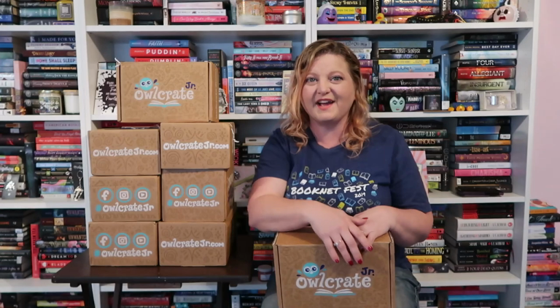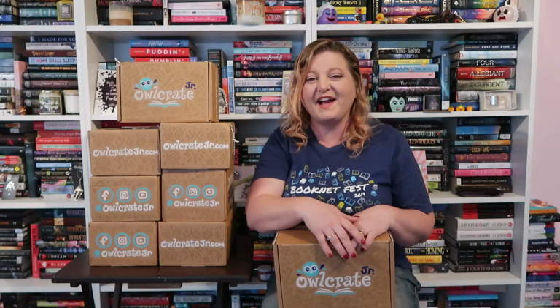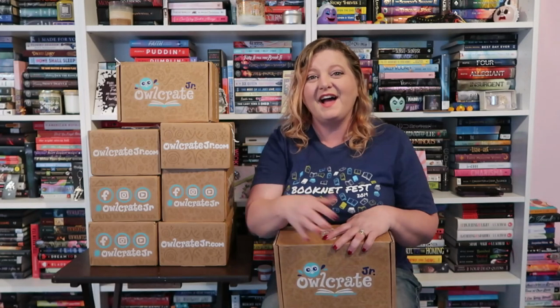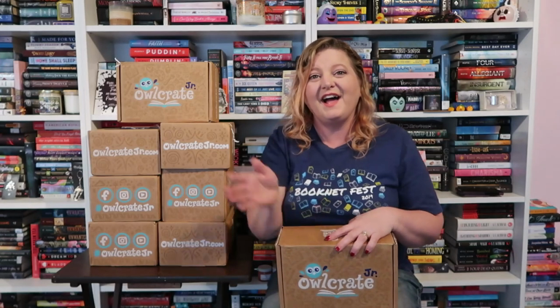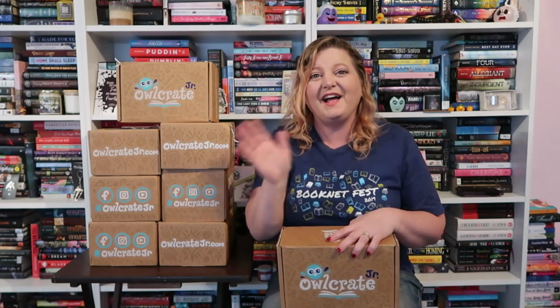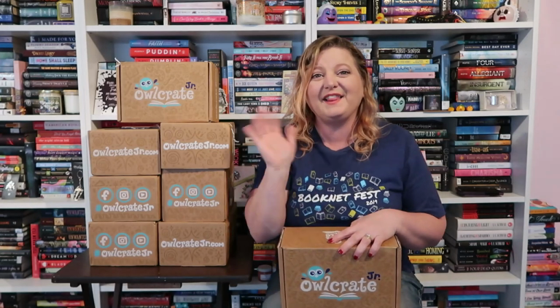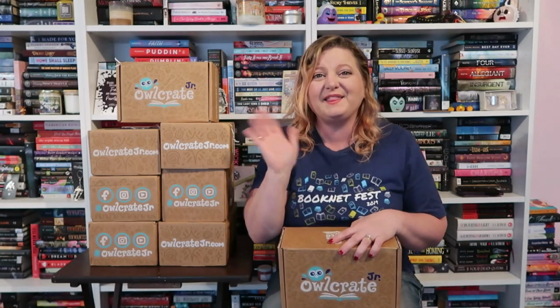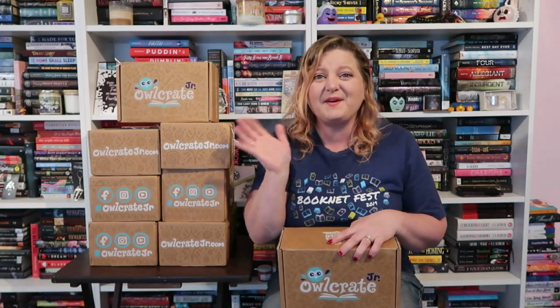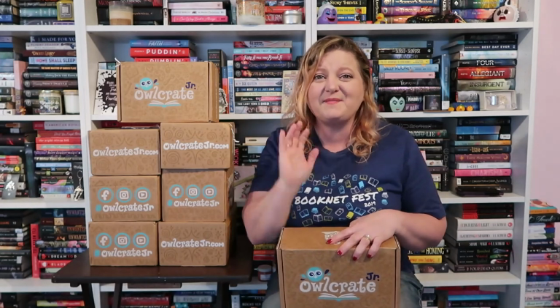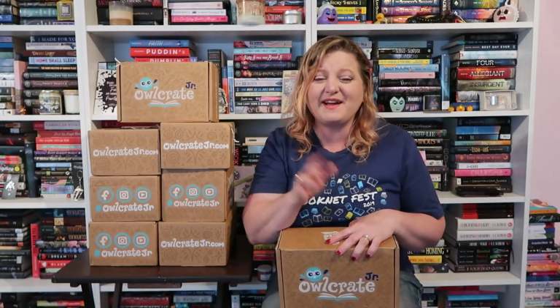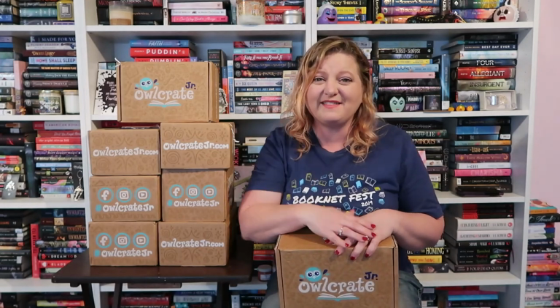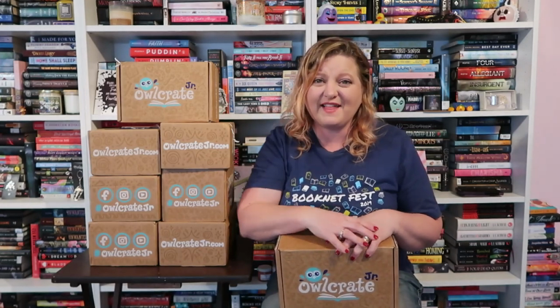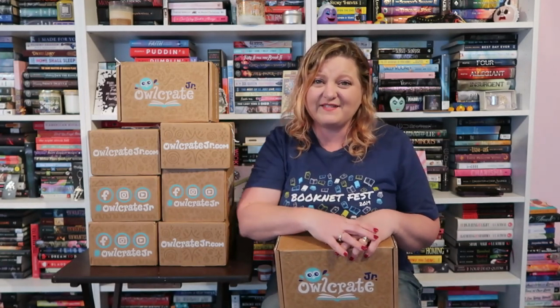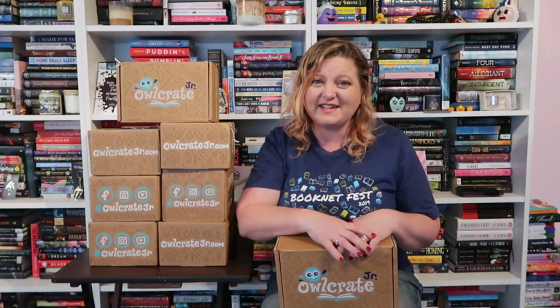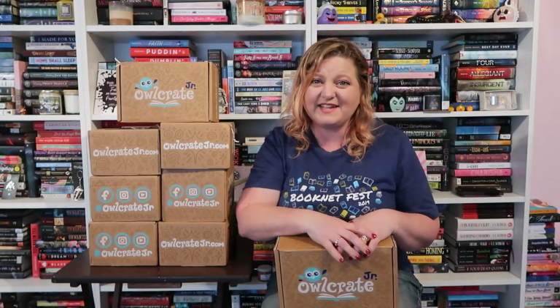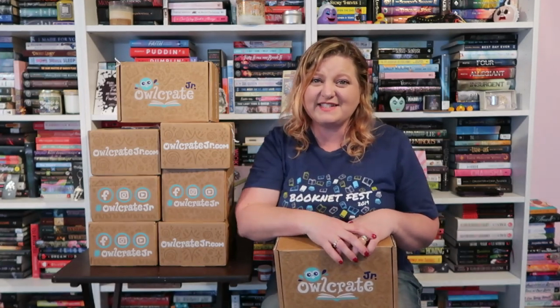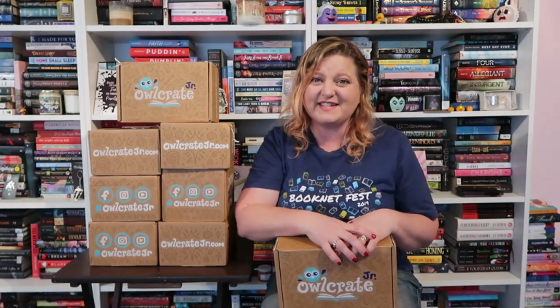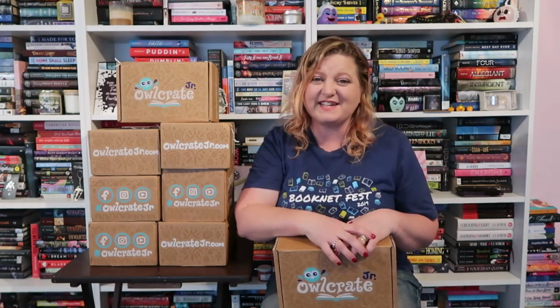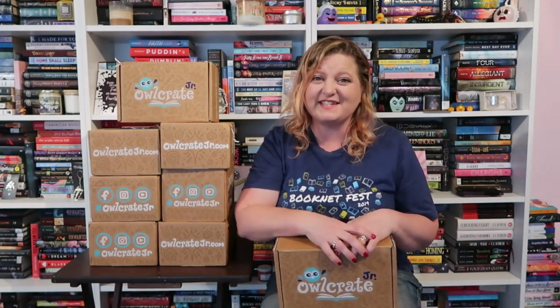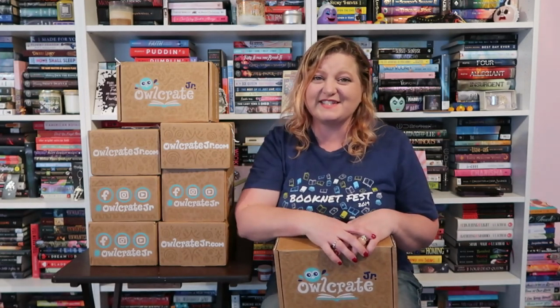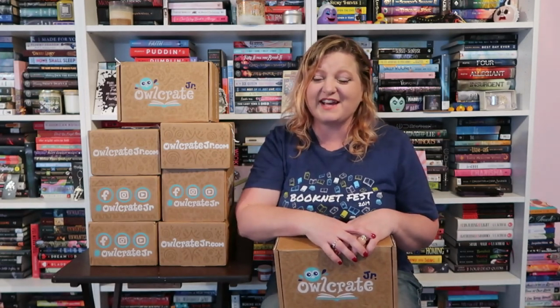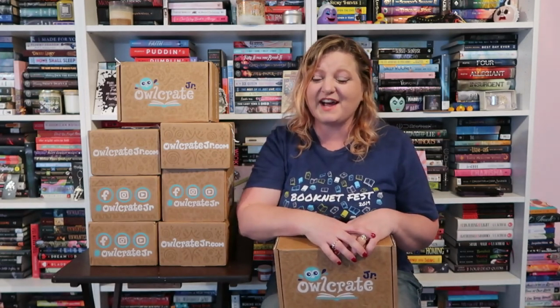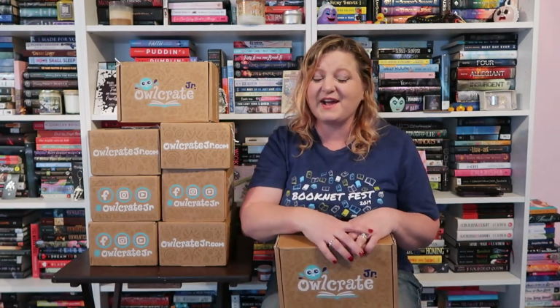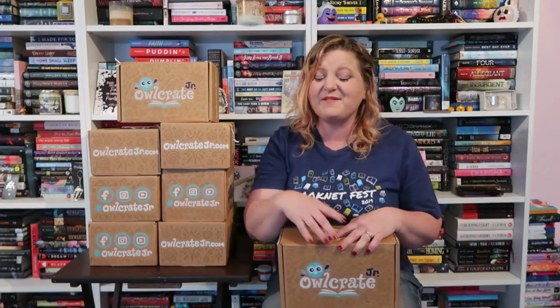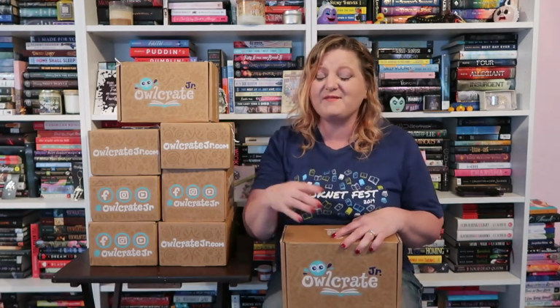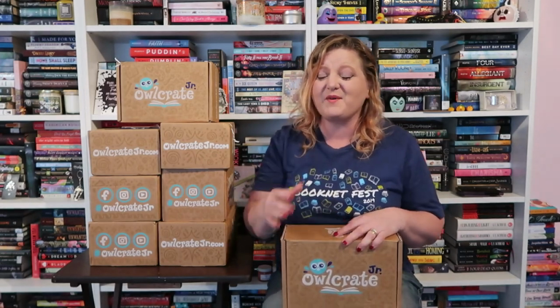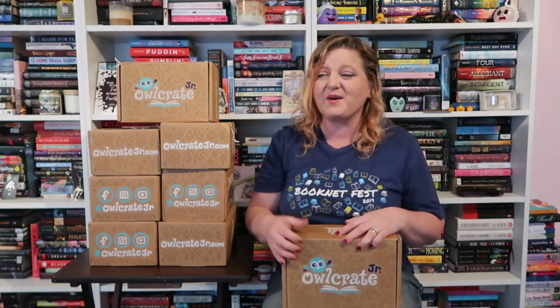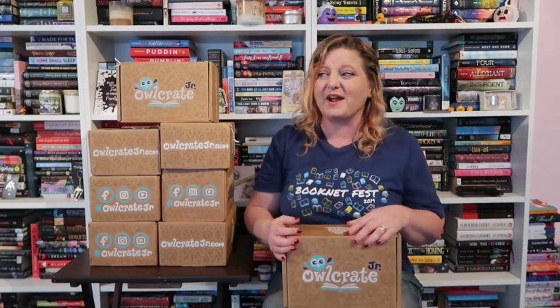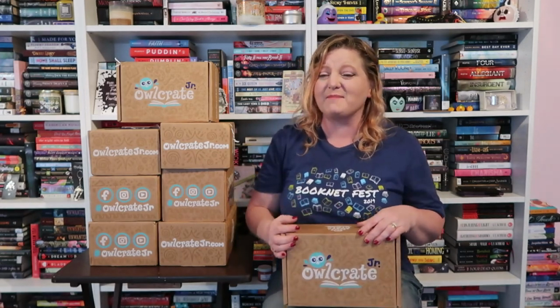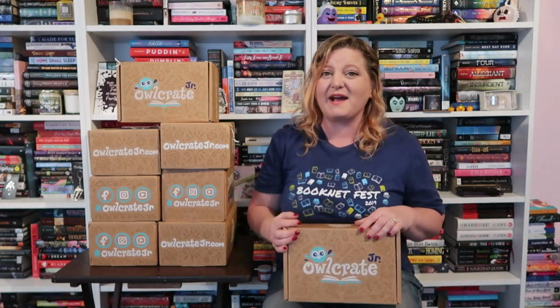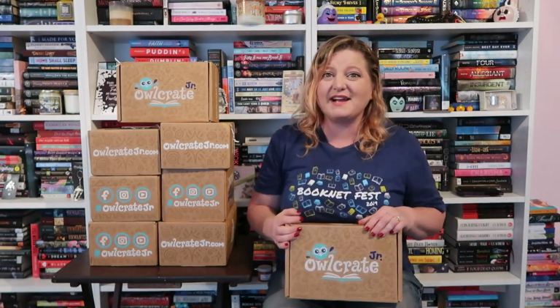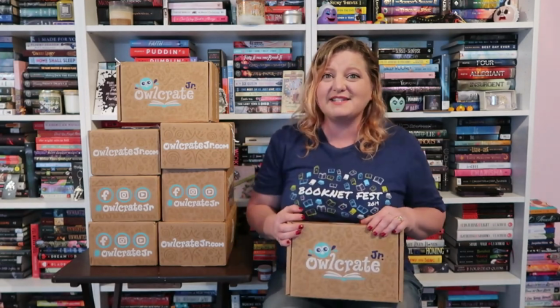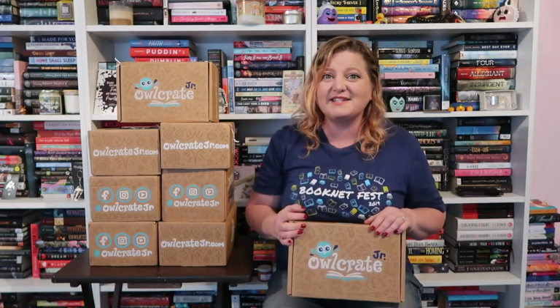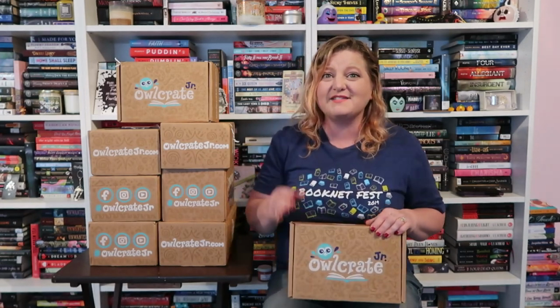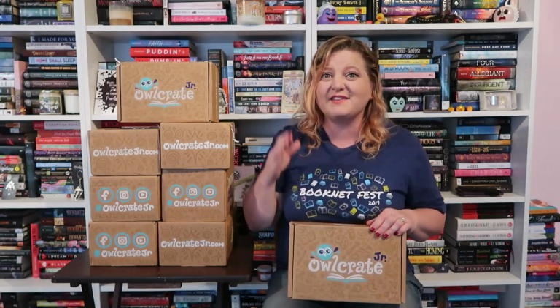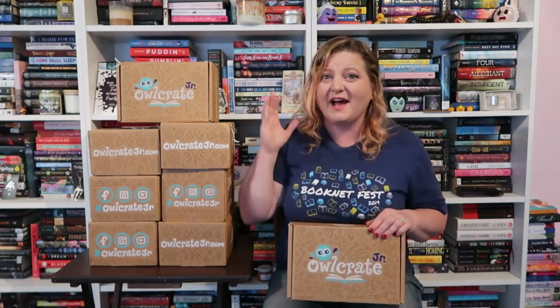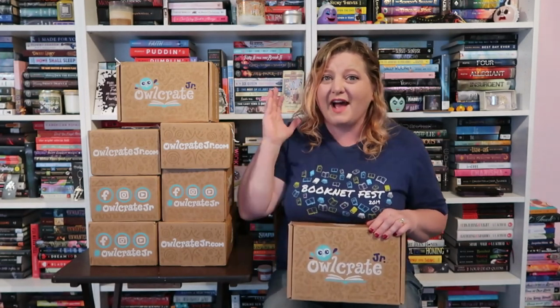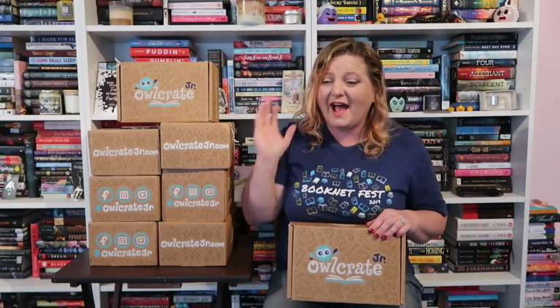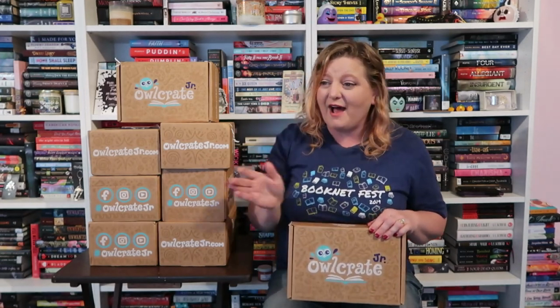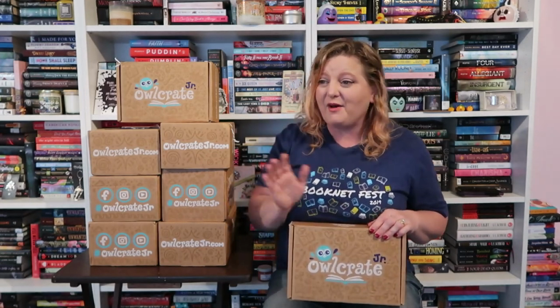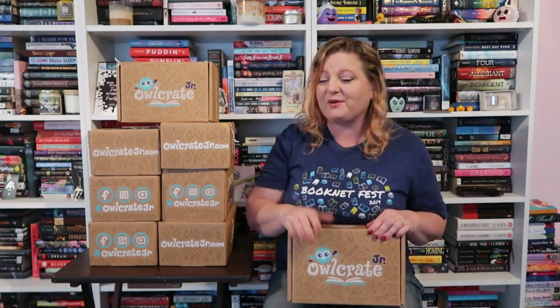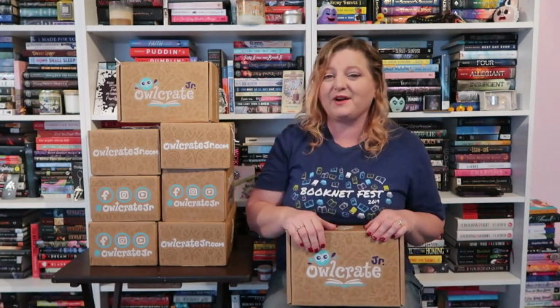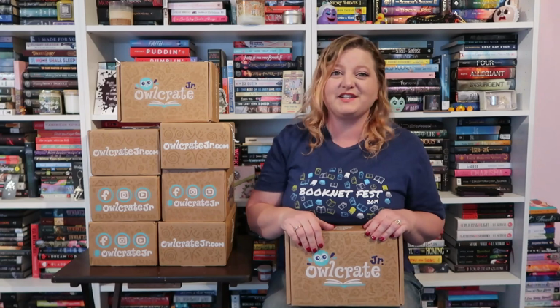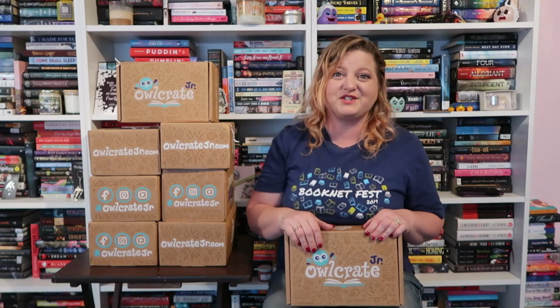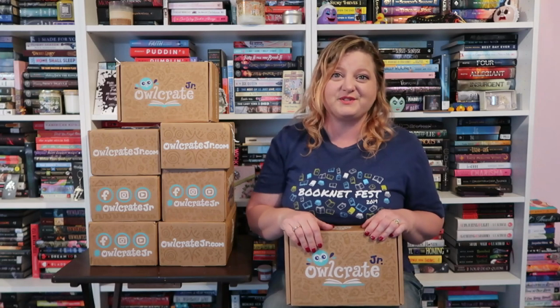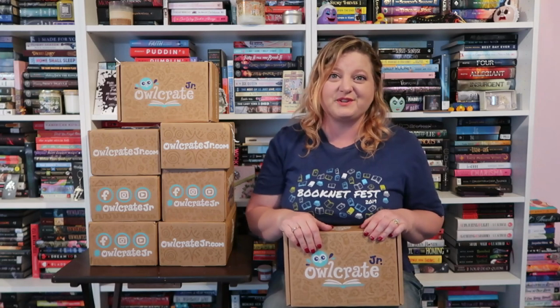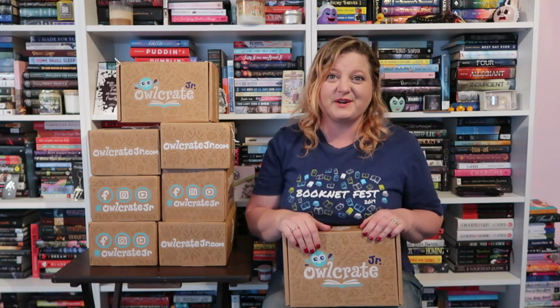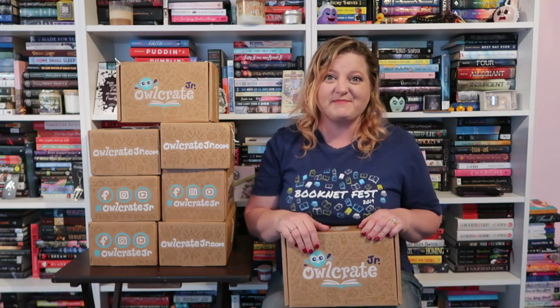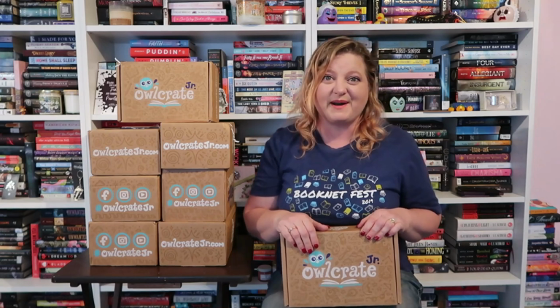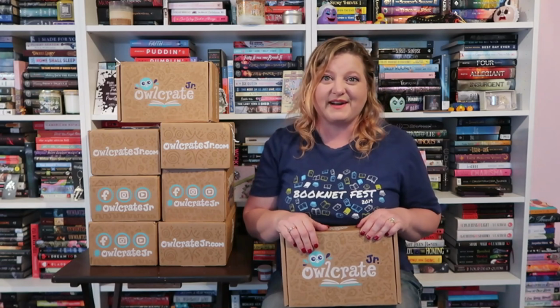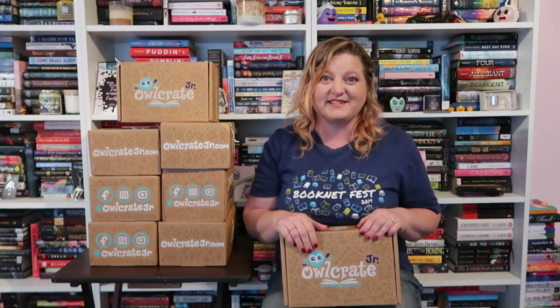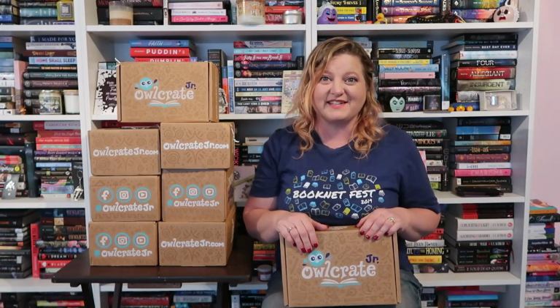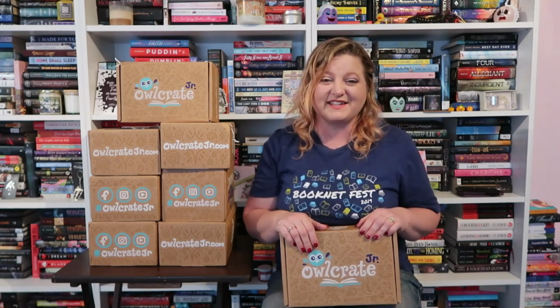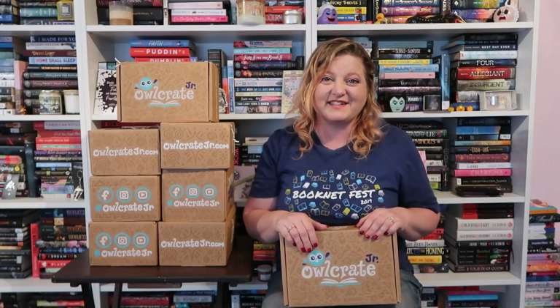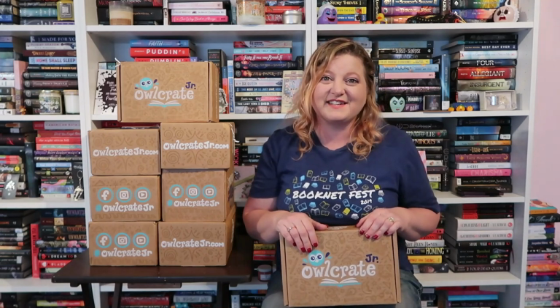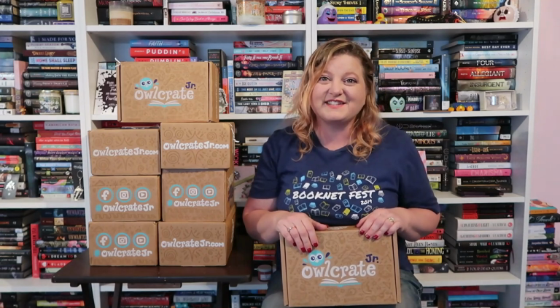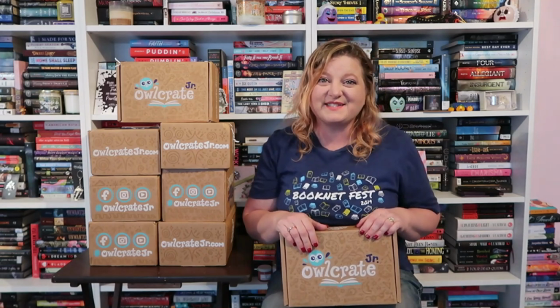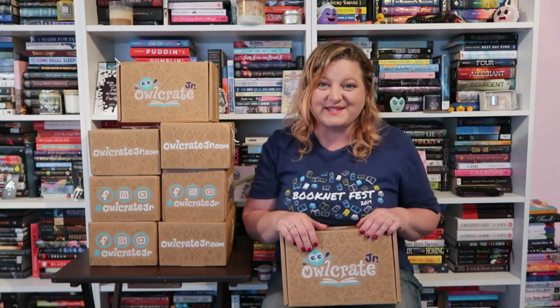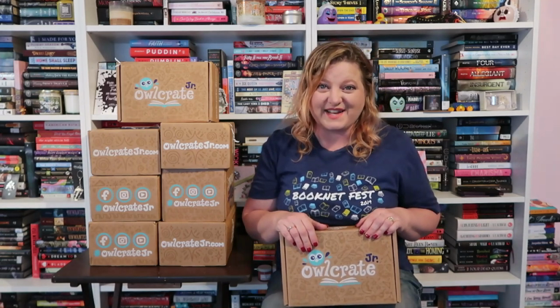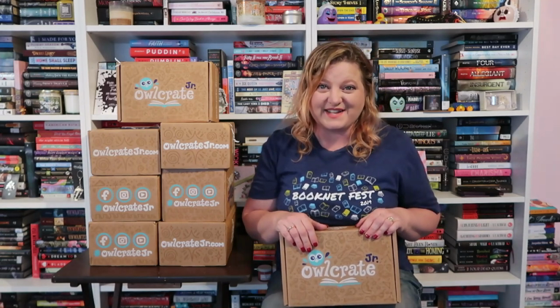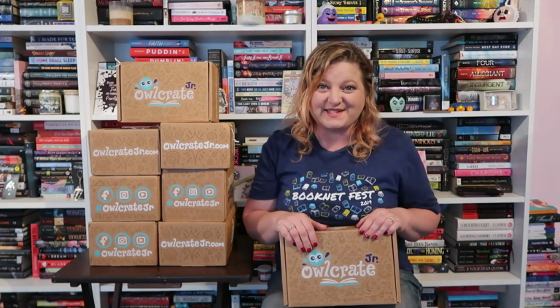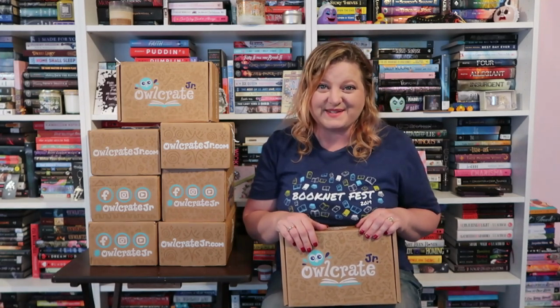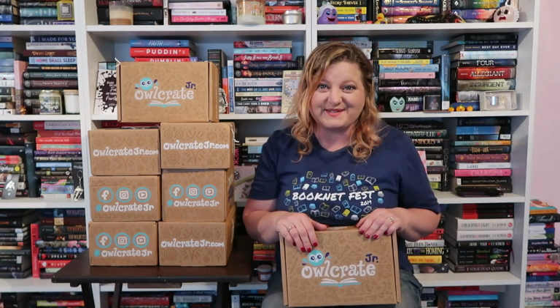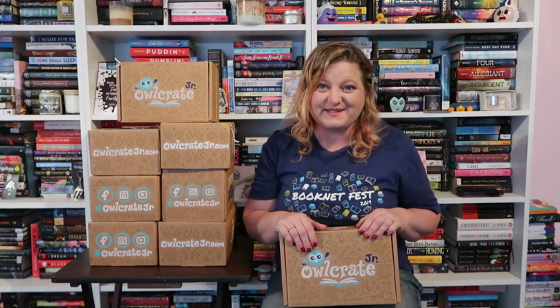Hello my lovelies! It is time for a massive Owlcrate Jr. unboxing, so stay tuned!